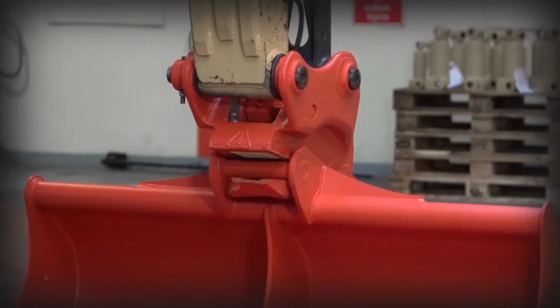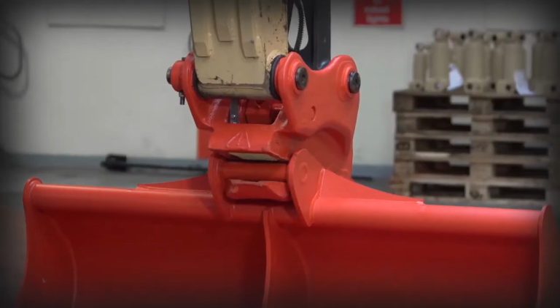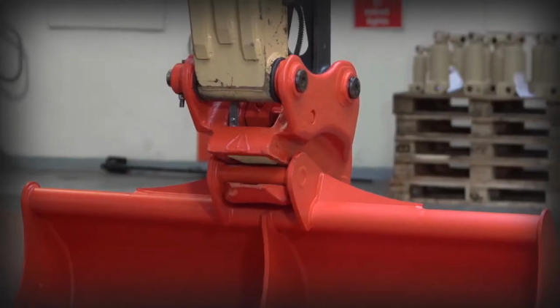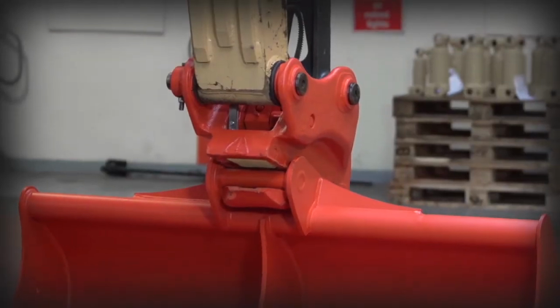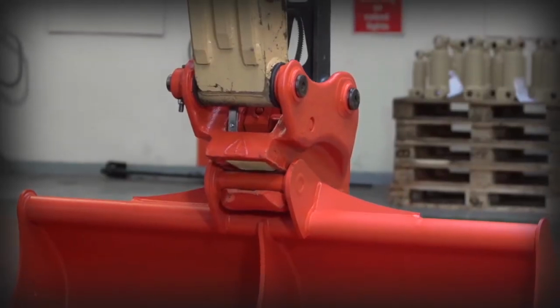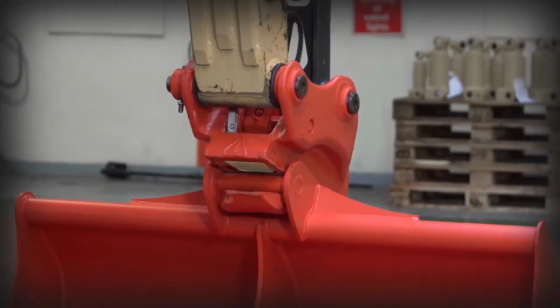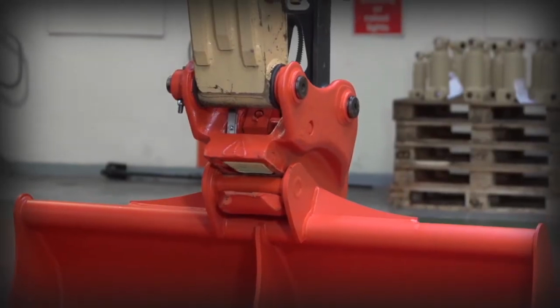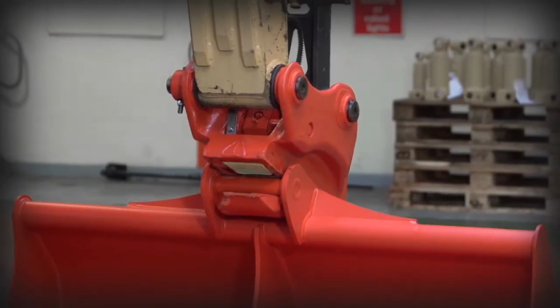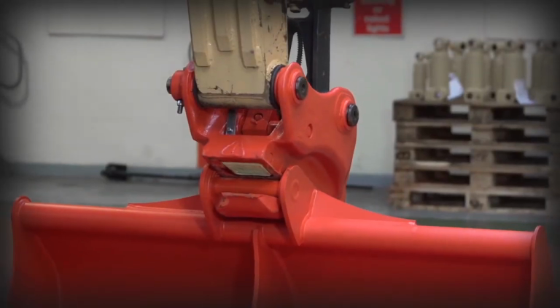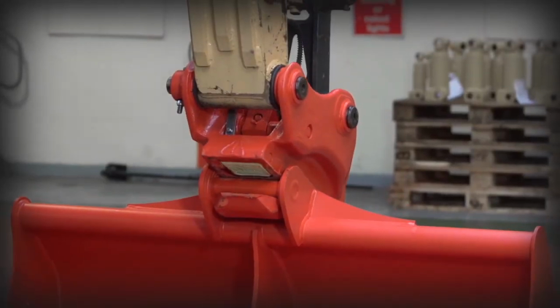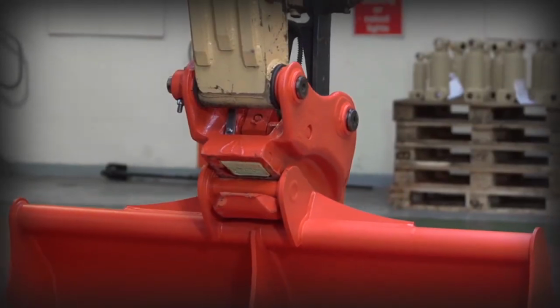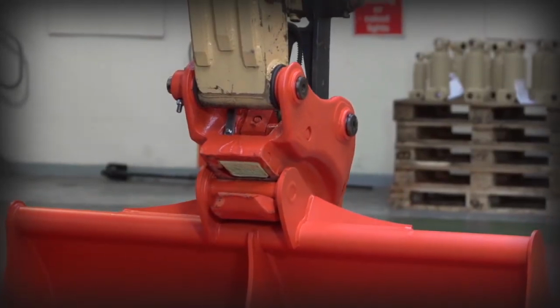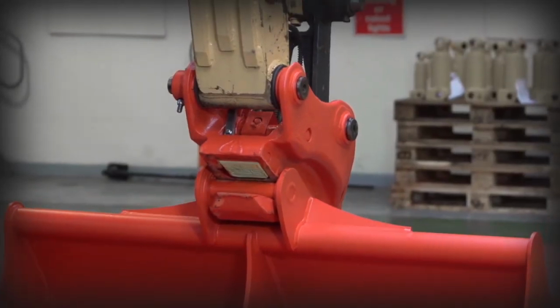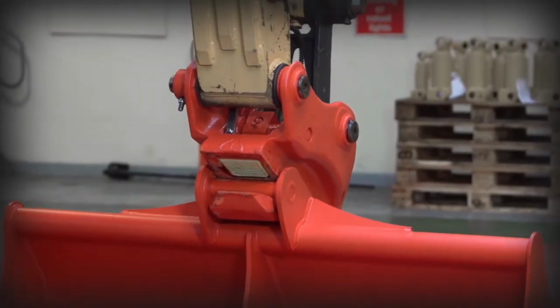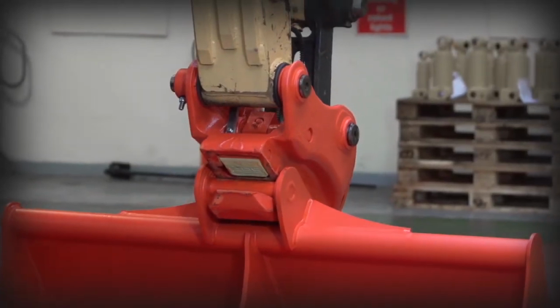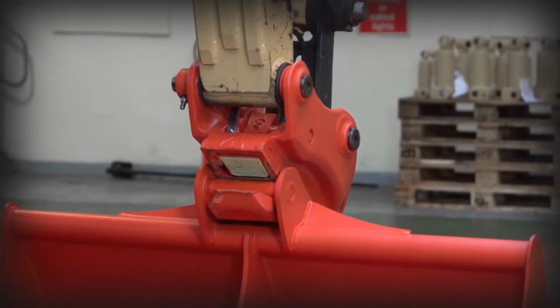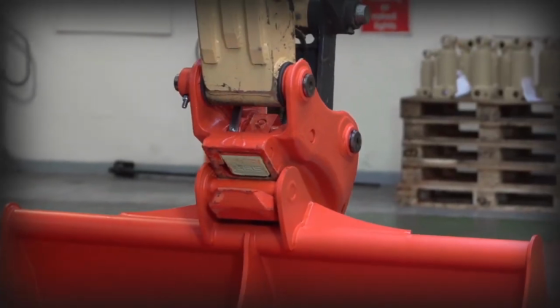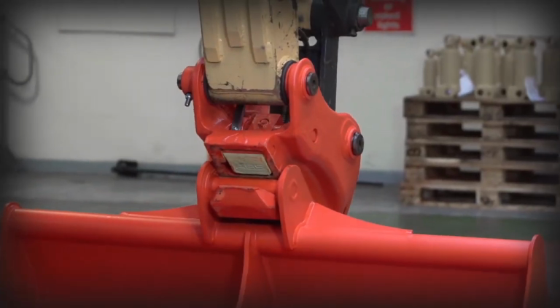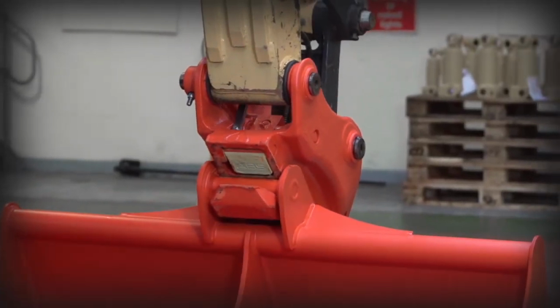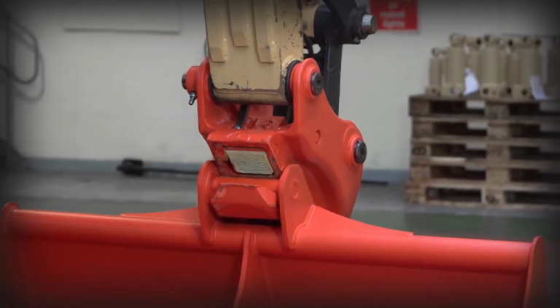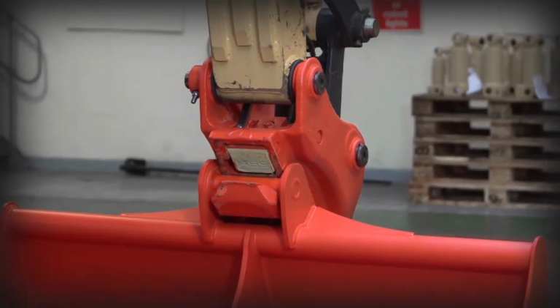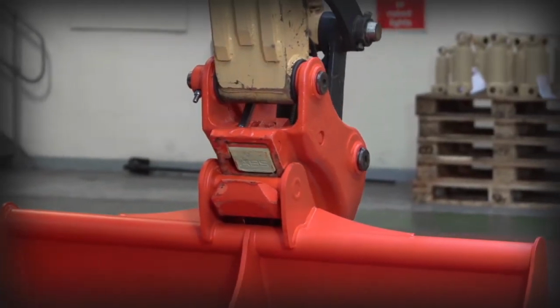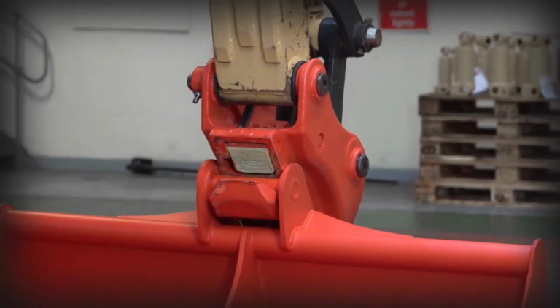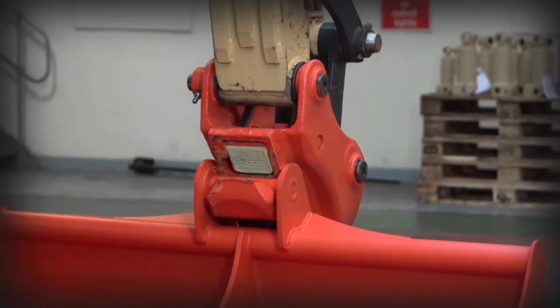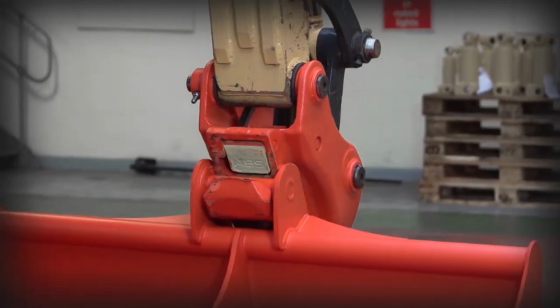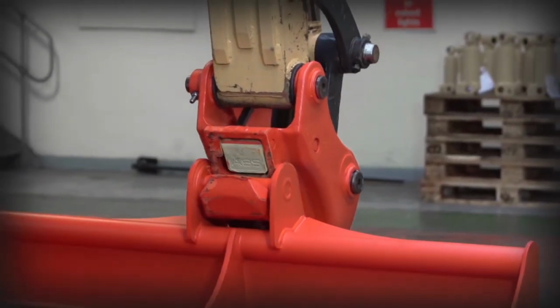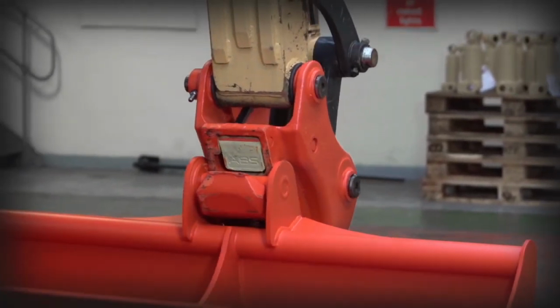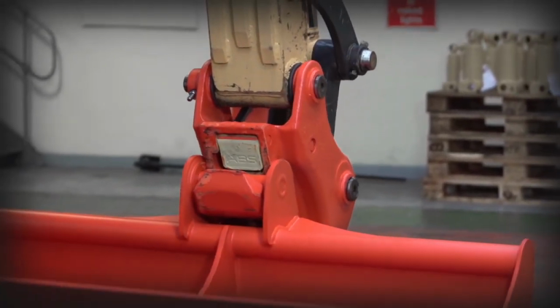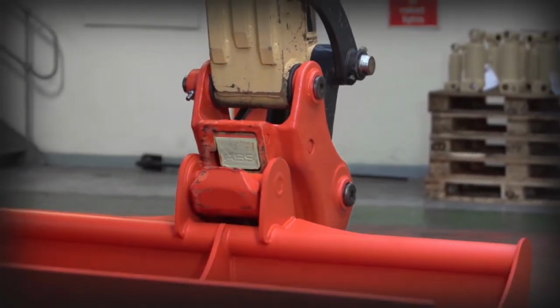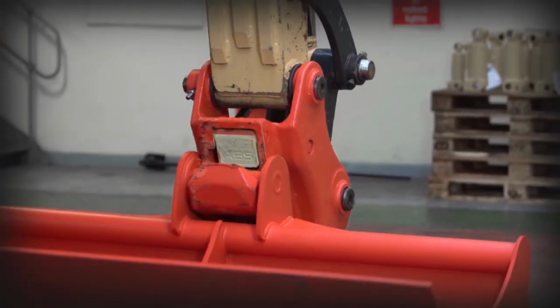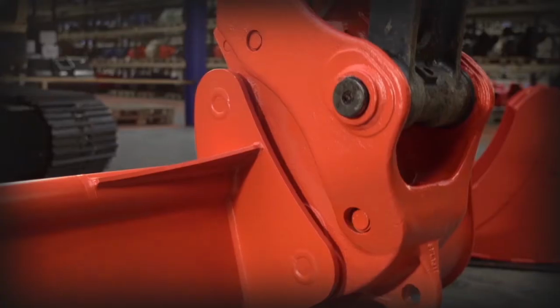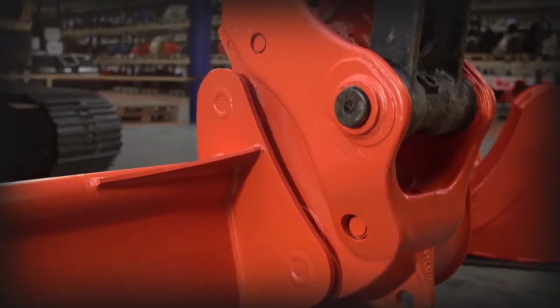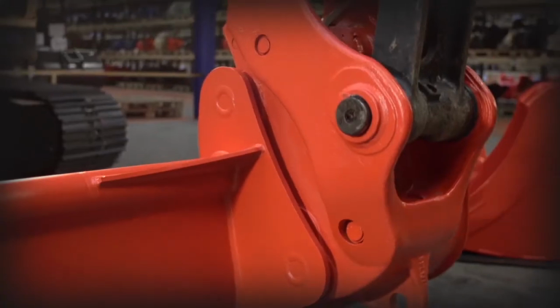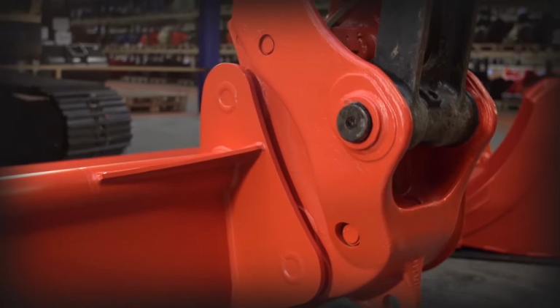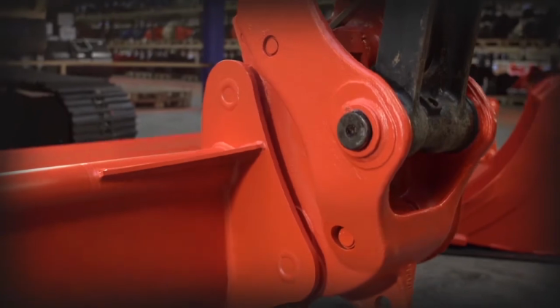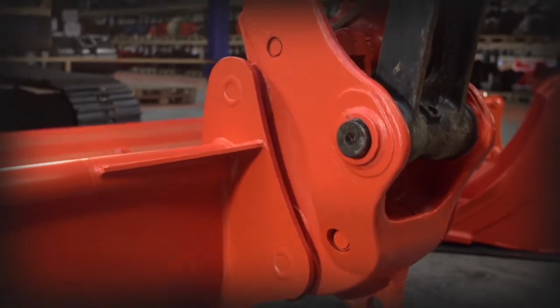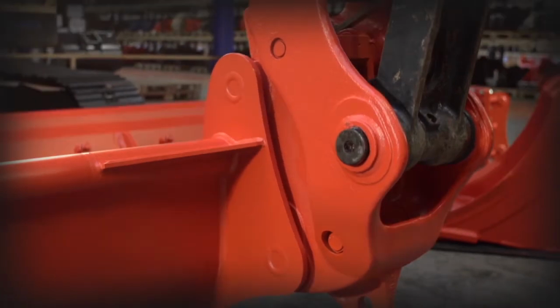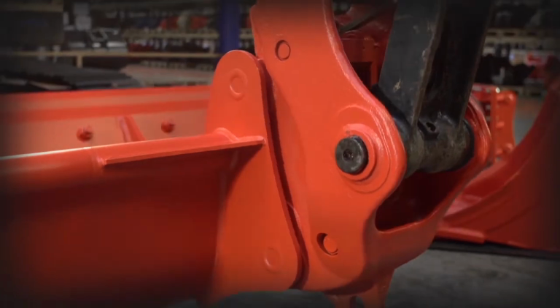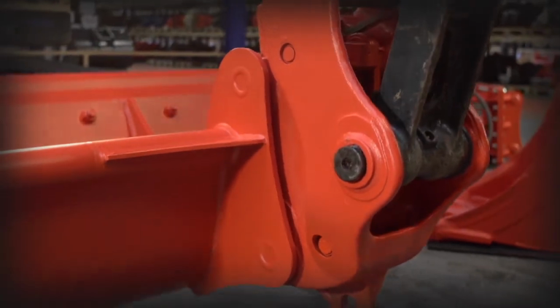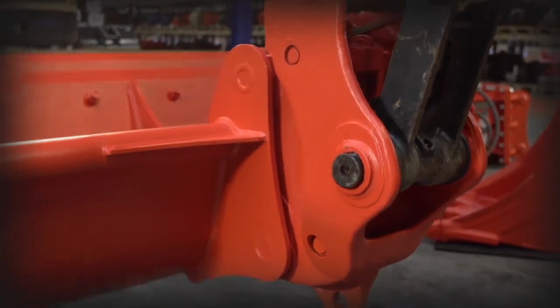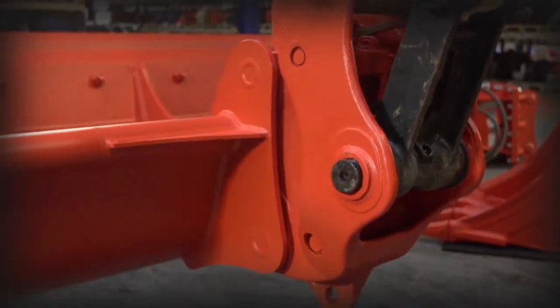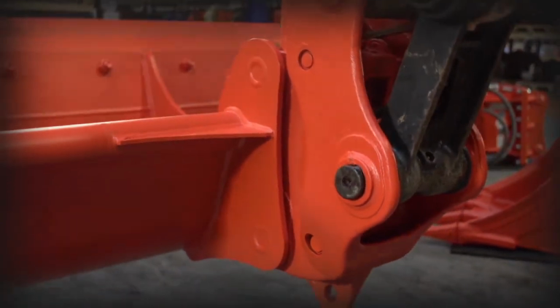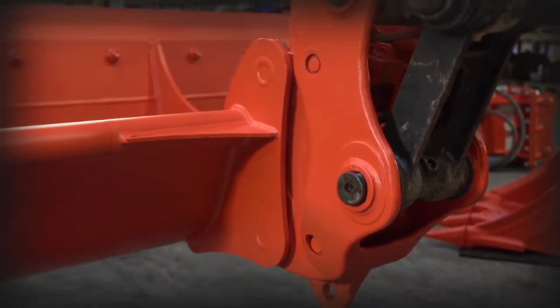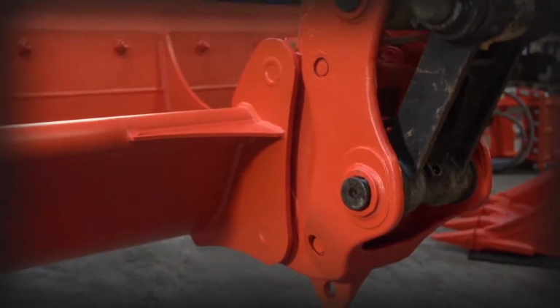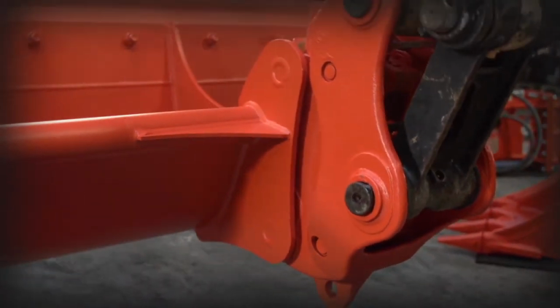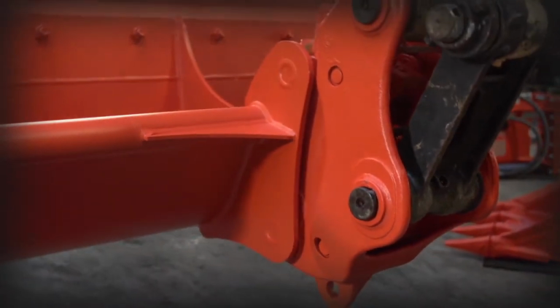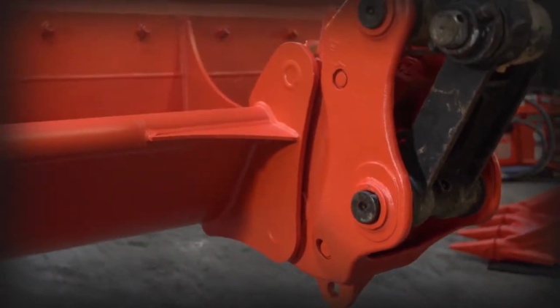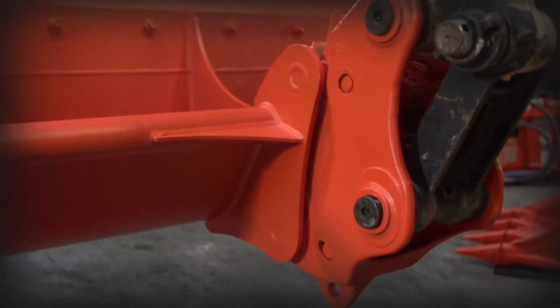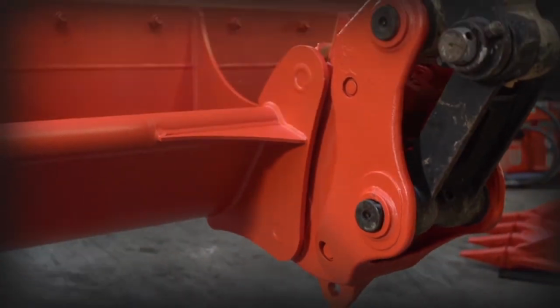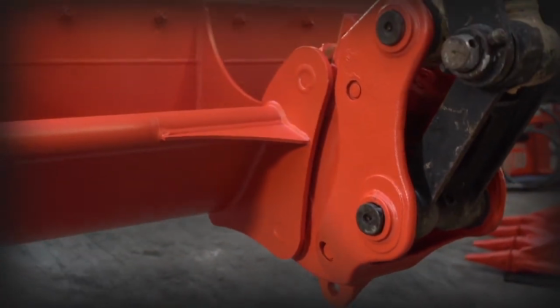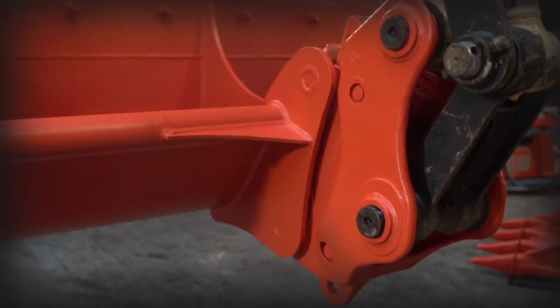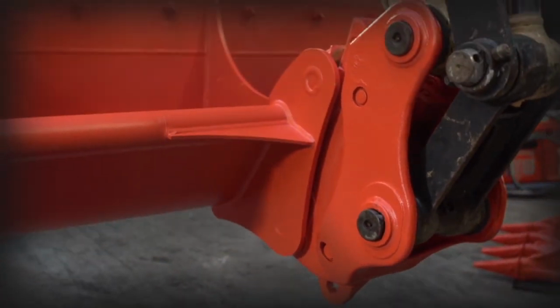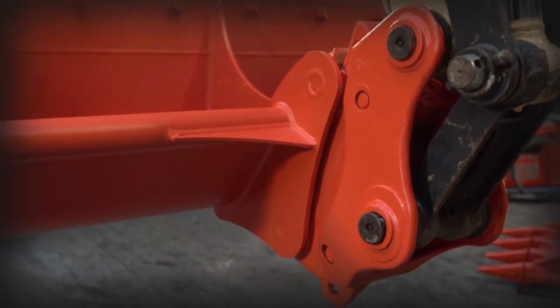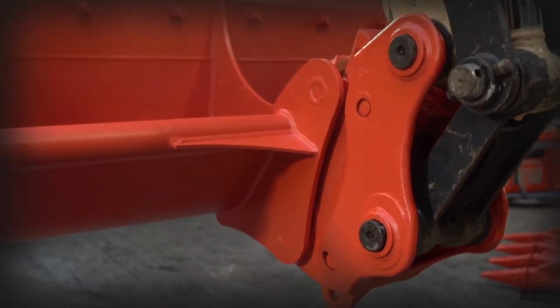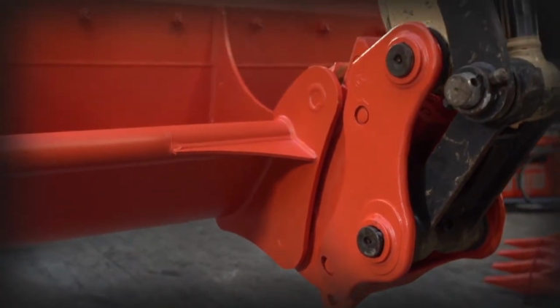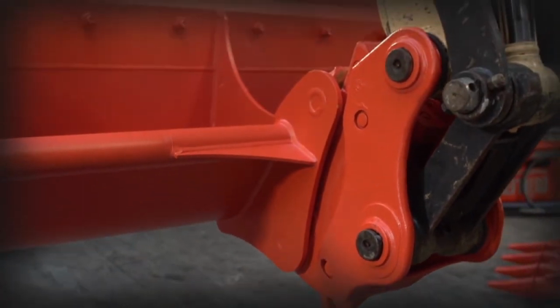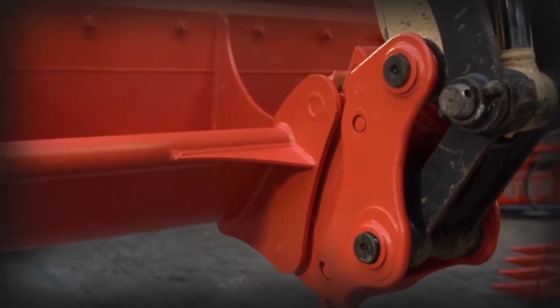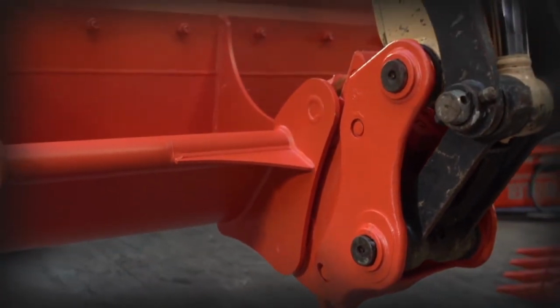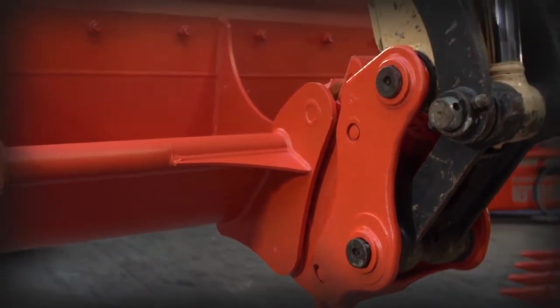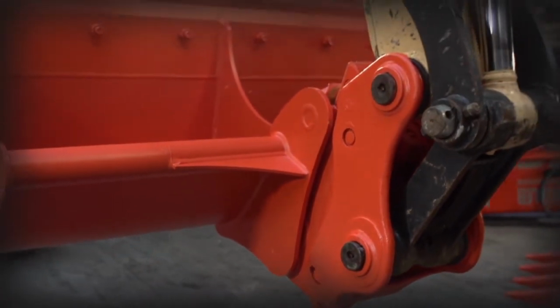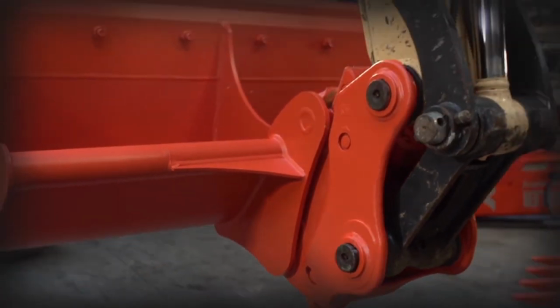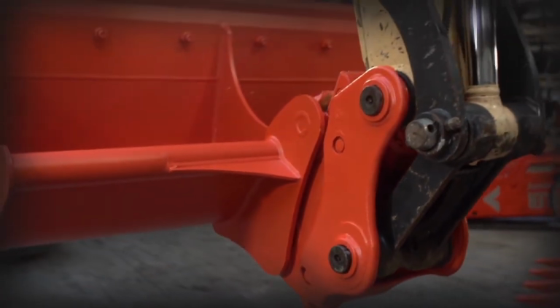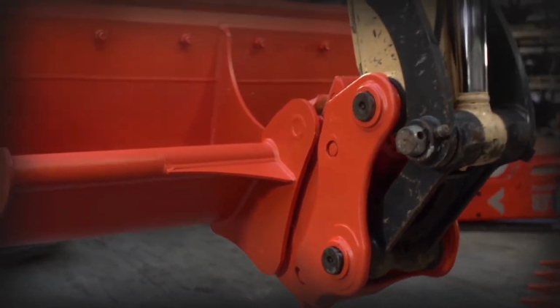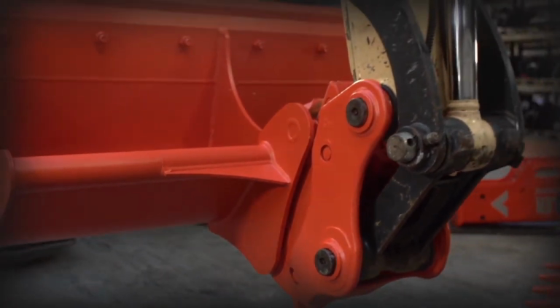Slowly lift and position the attachment in the fully crowded position, while making sure that the attachment does not penetrate the cap.